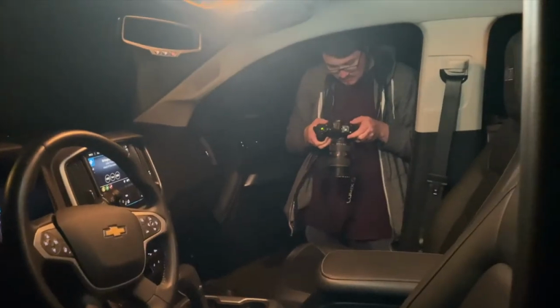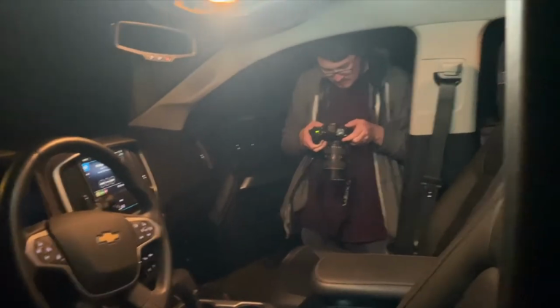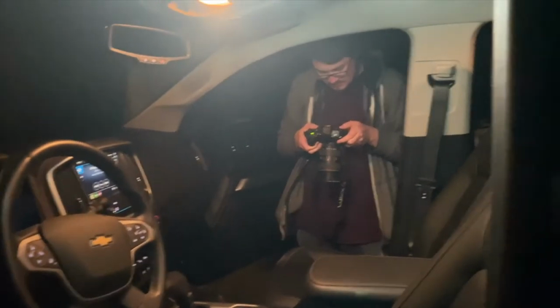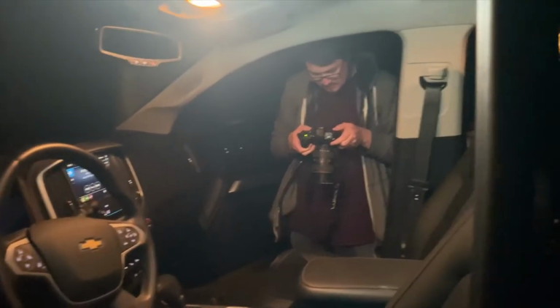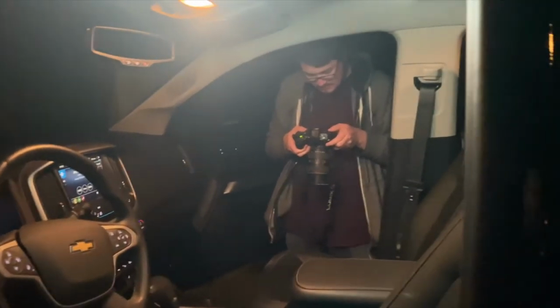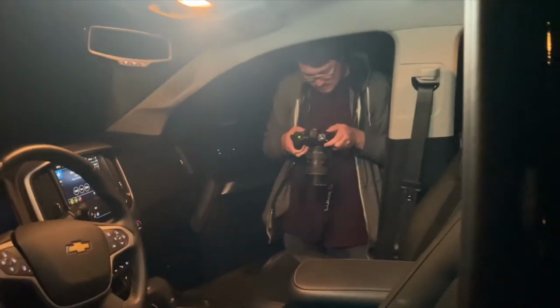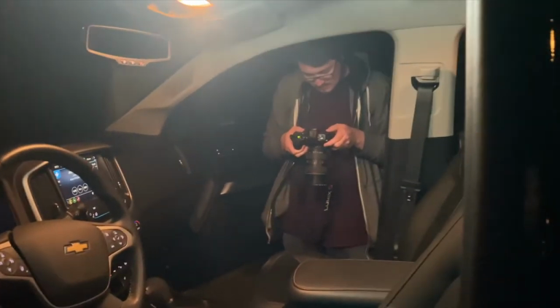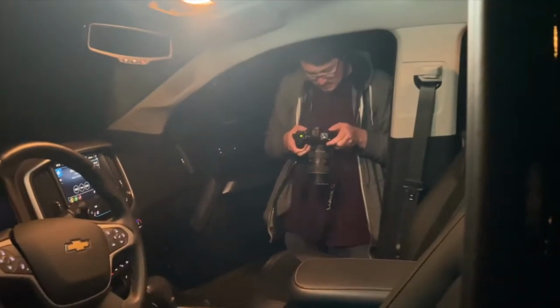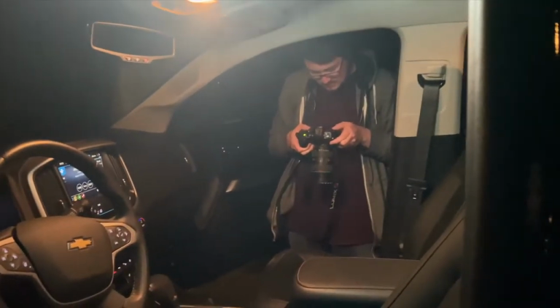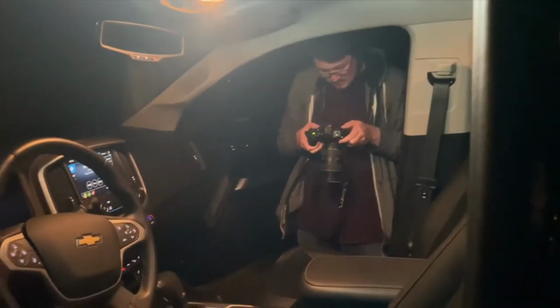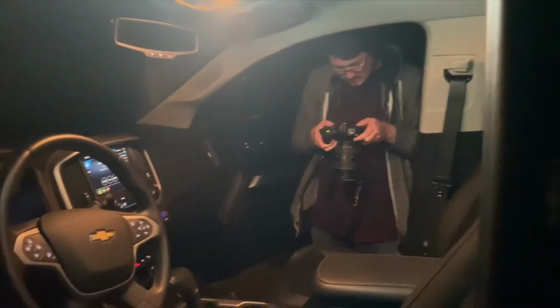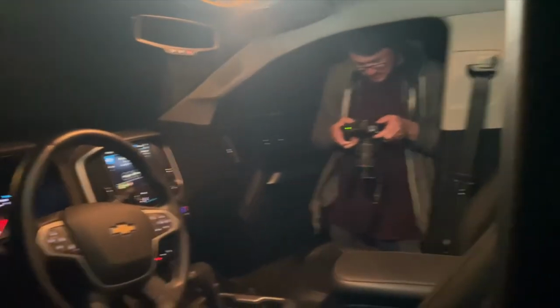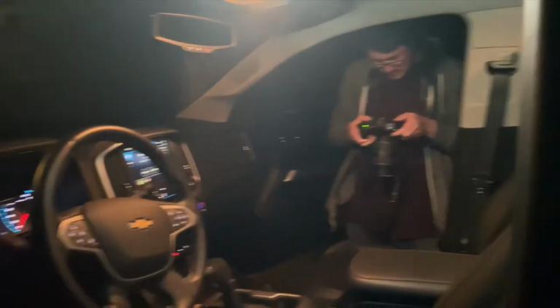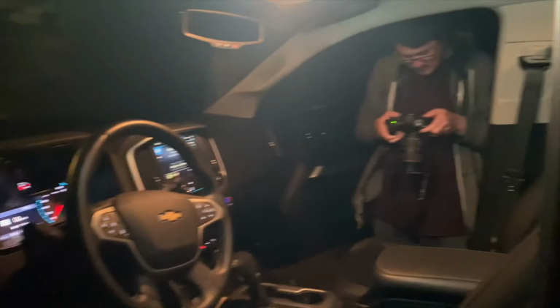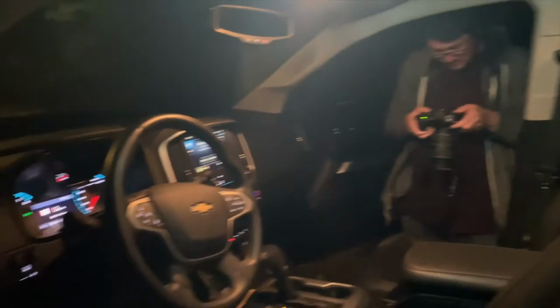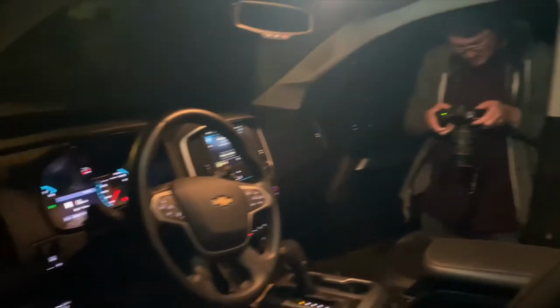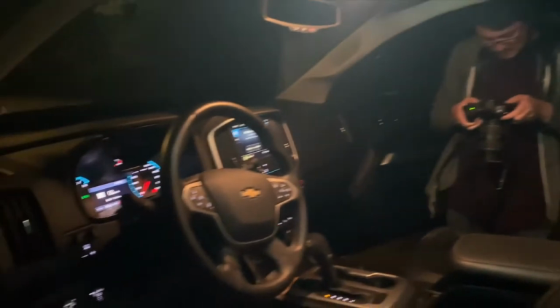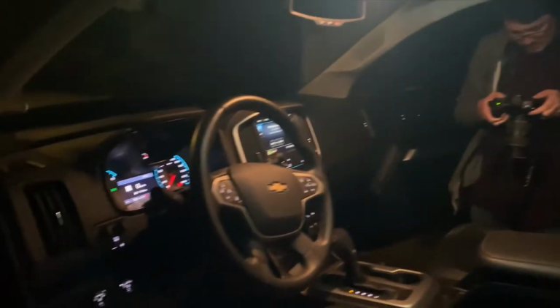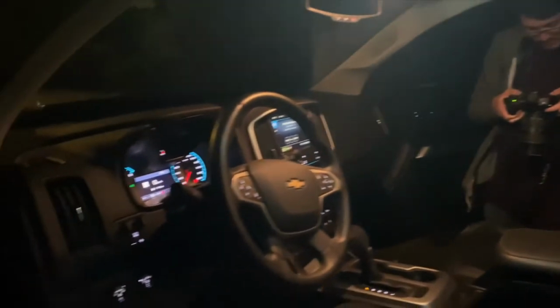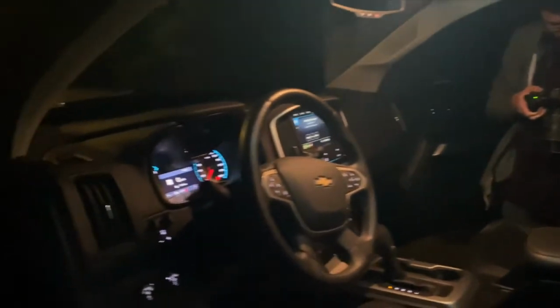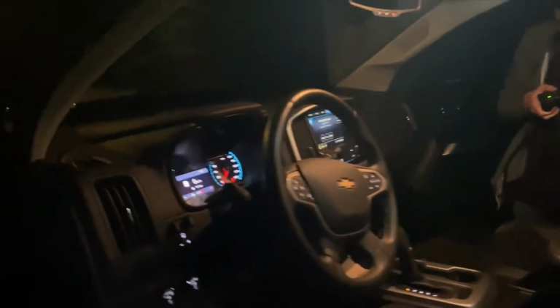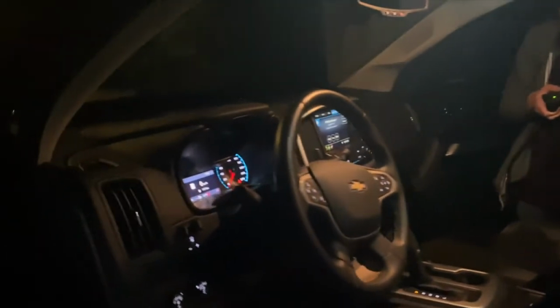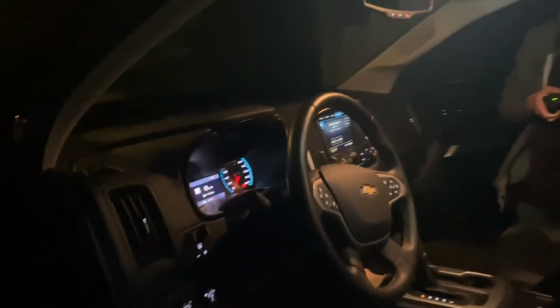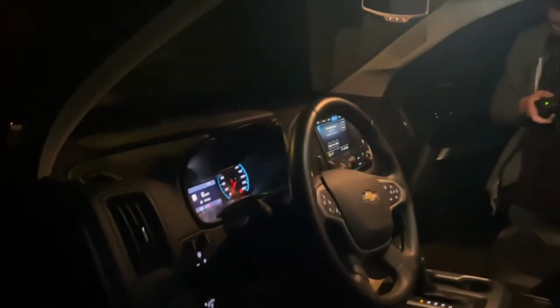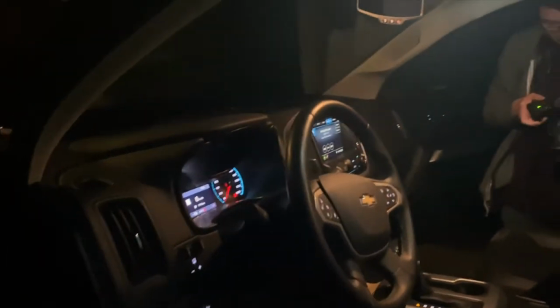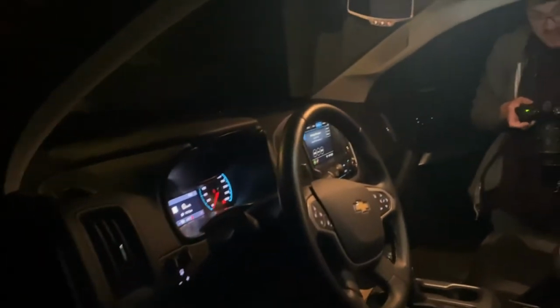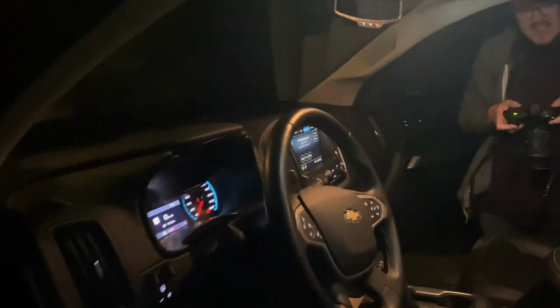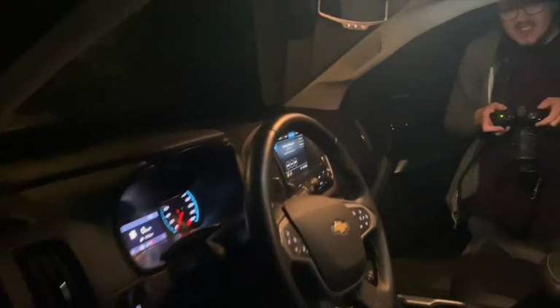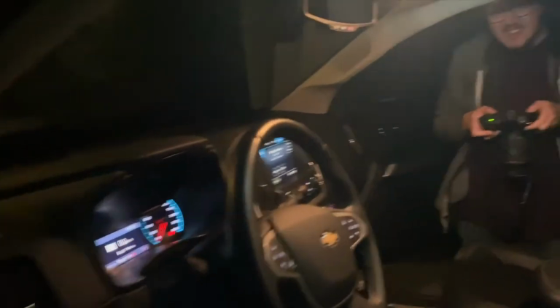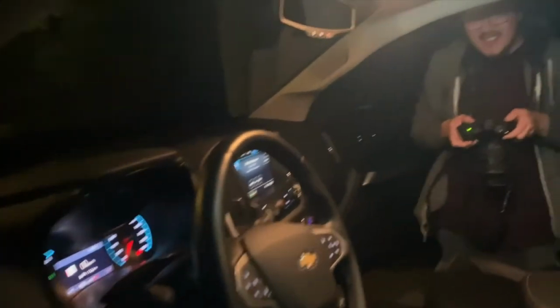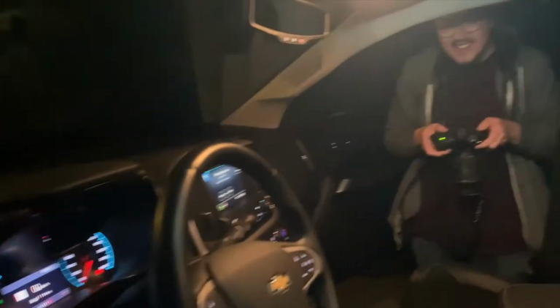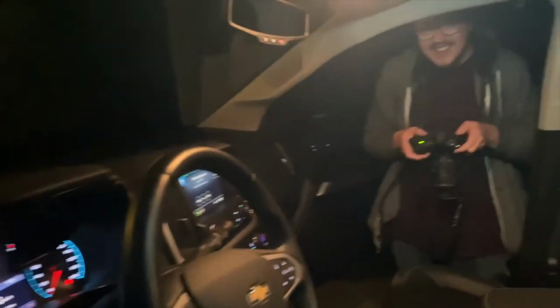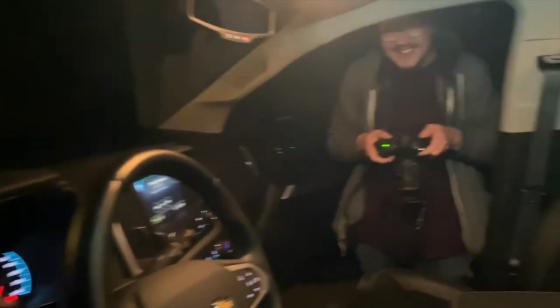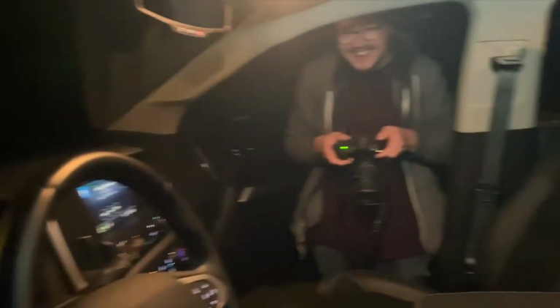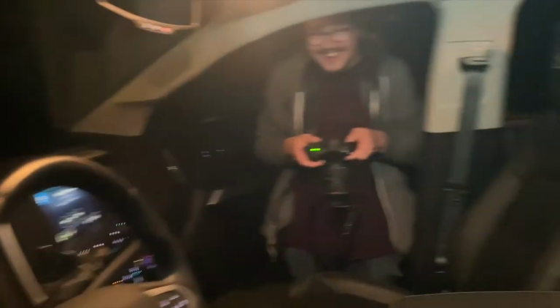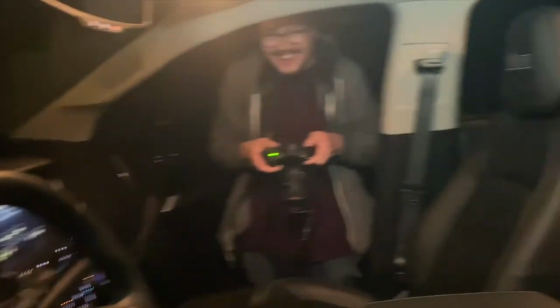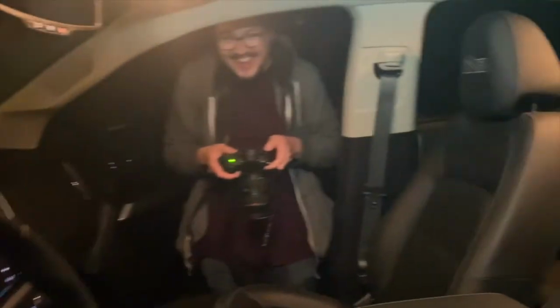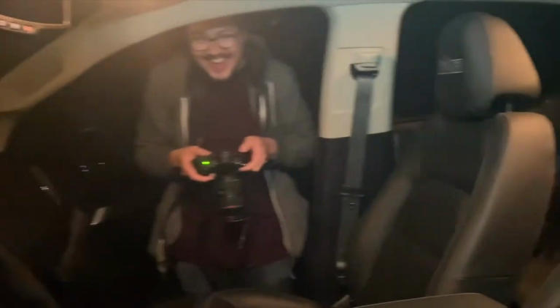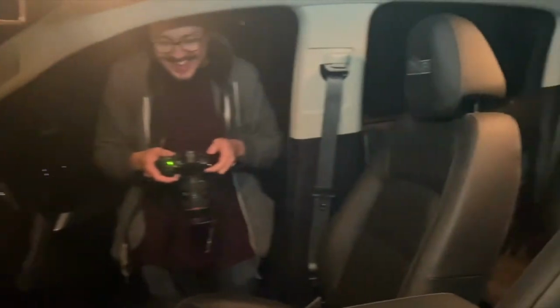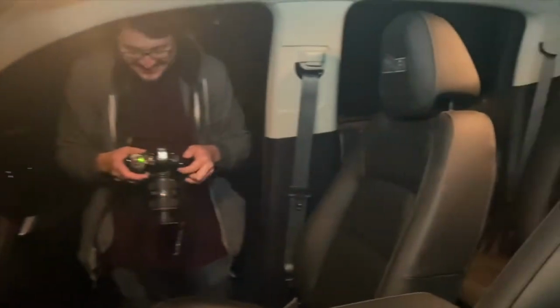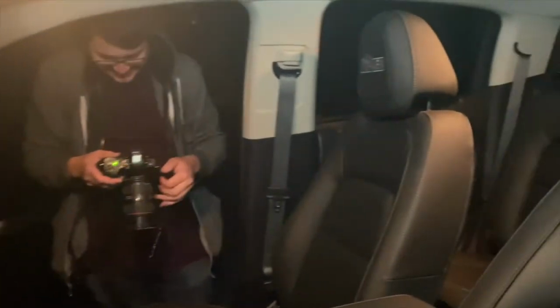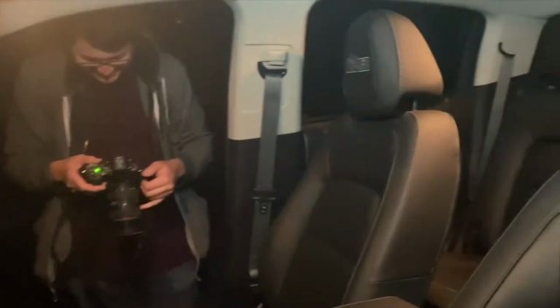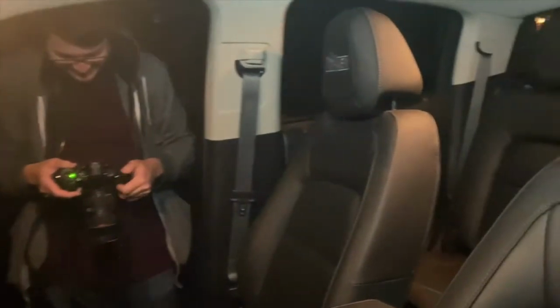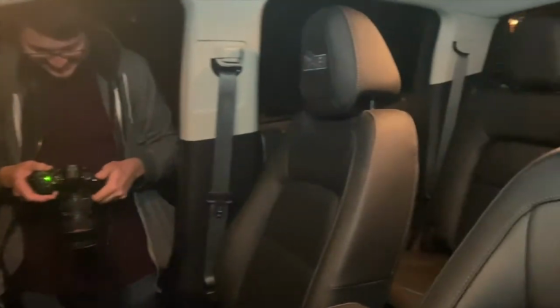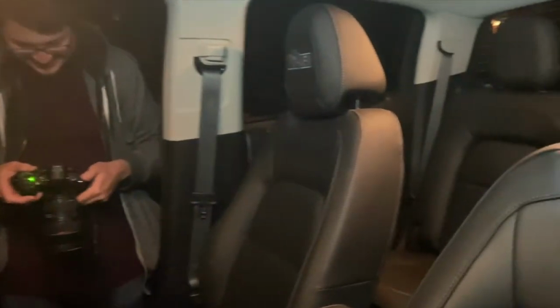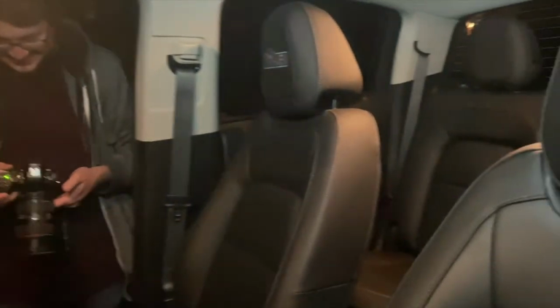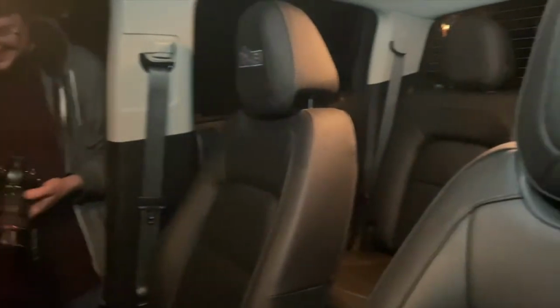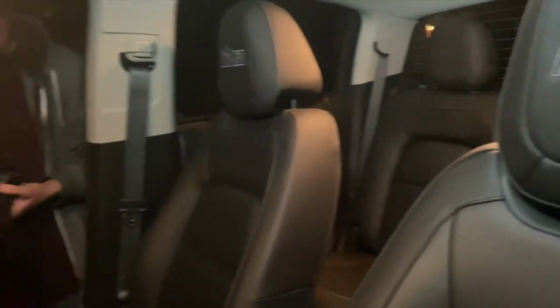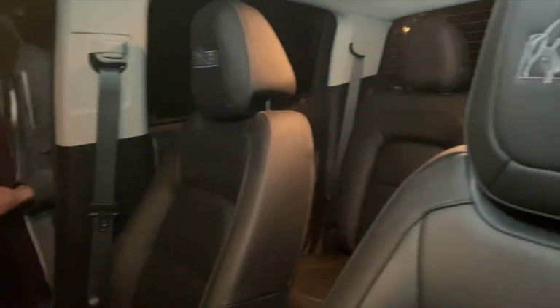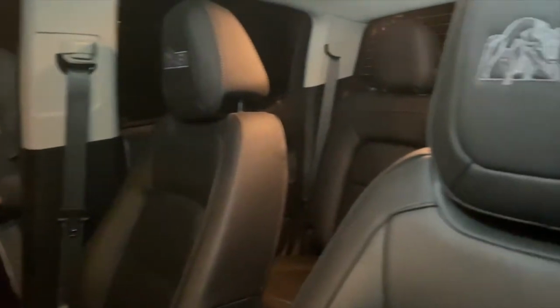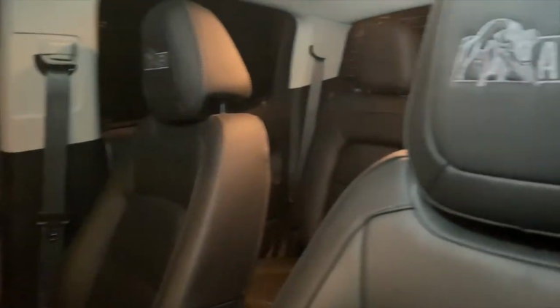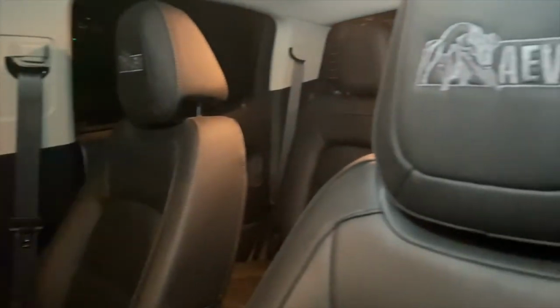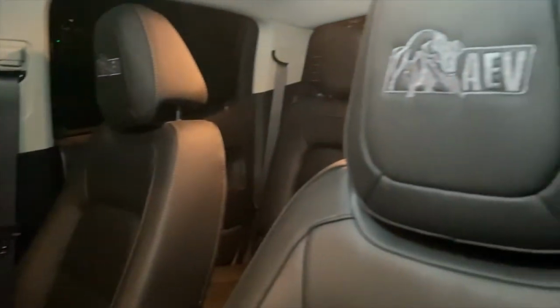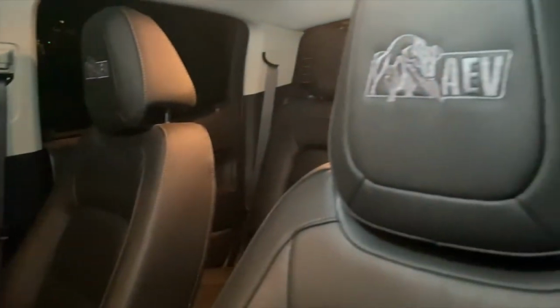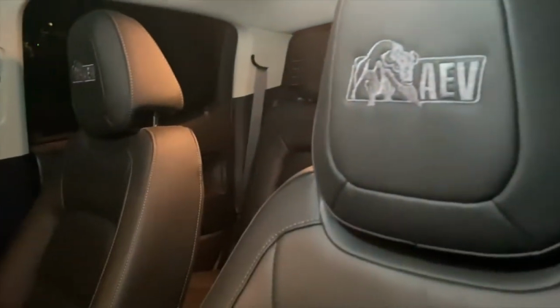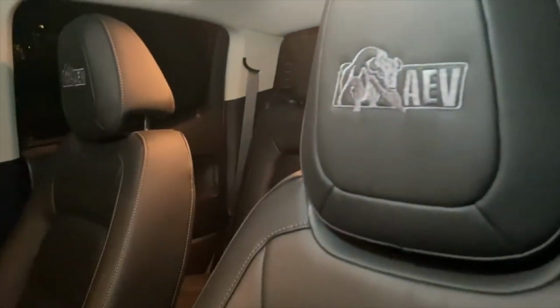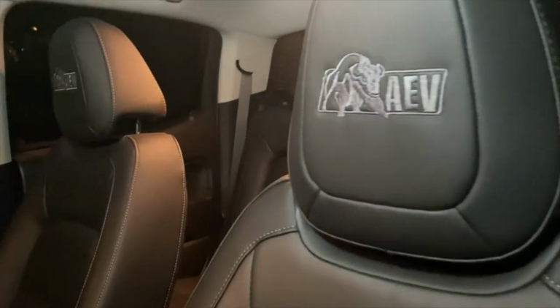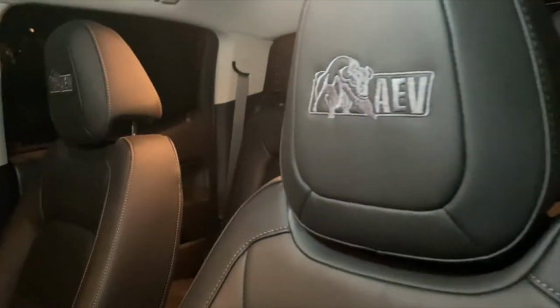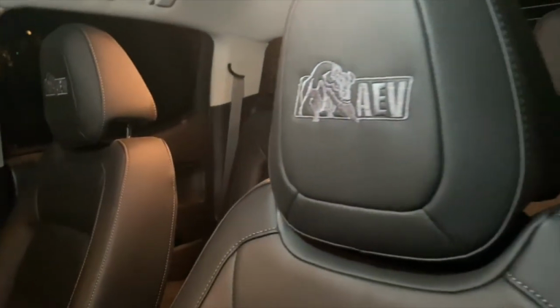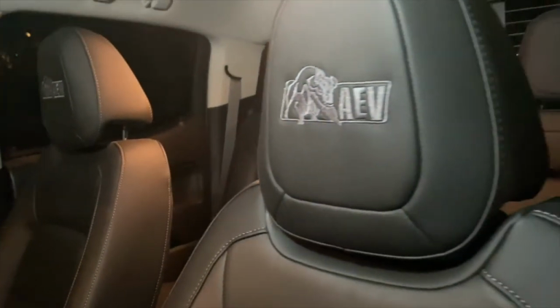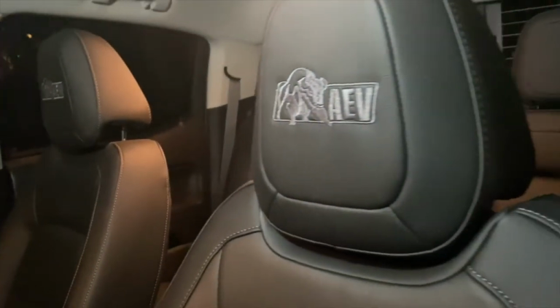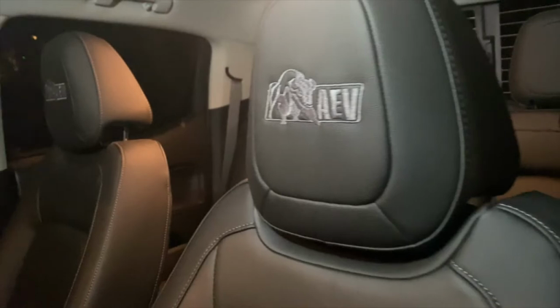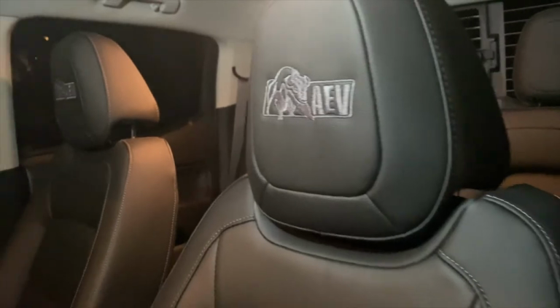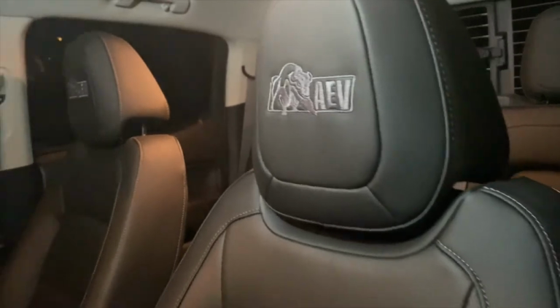Some last minute footage. Yeah, we're burning the midnight oil.